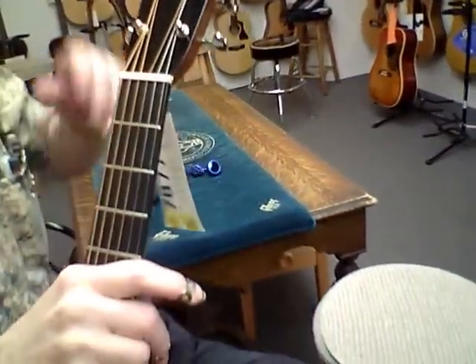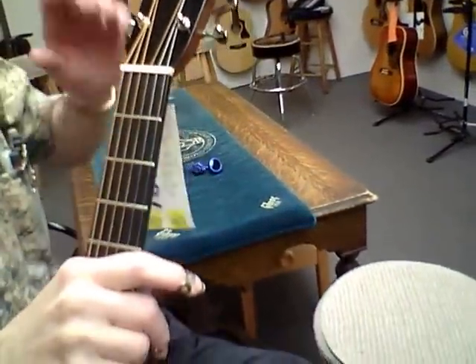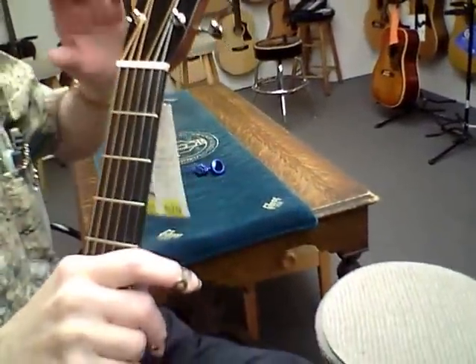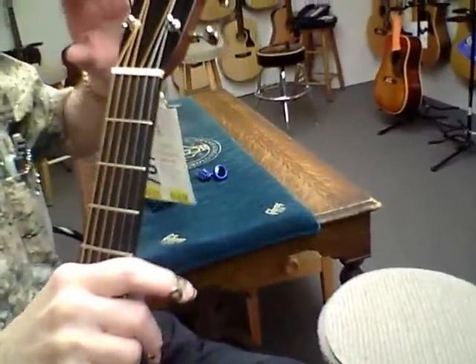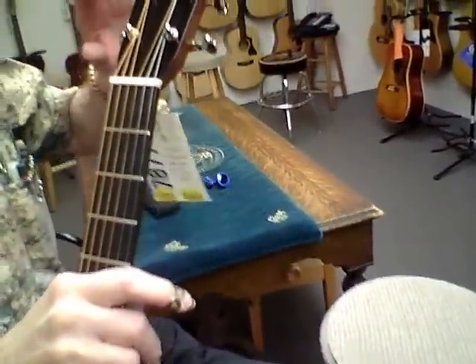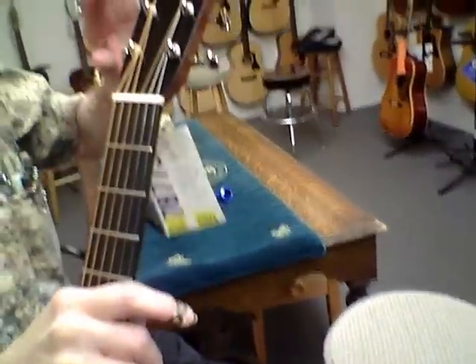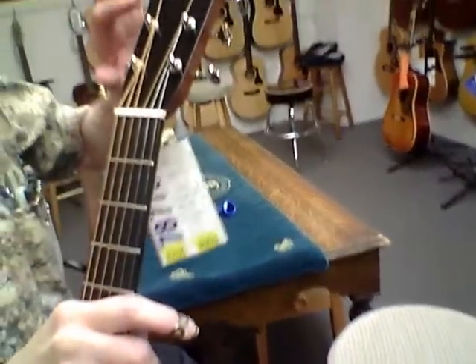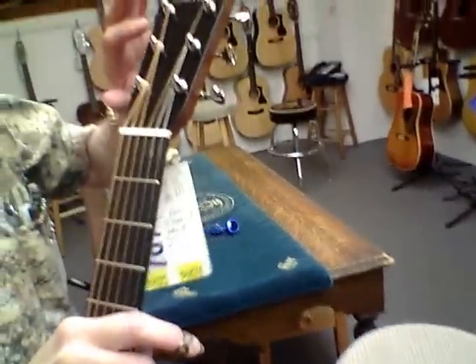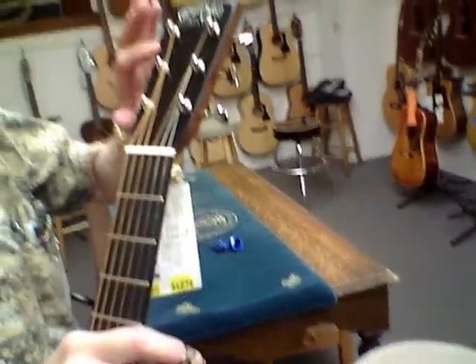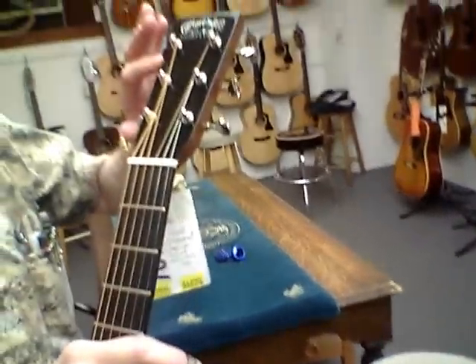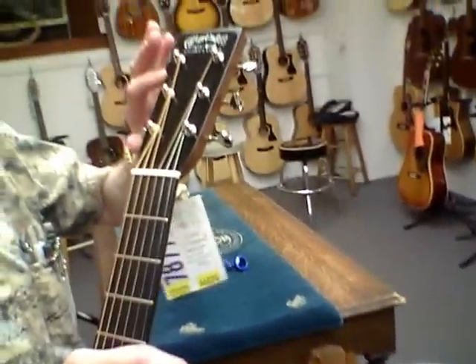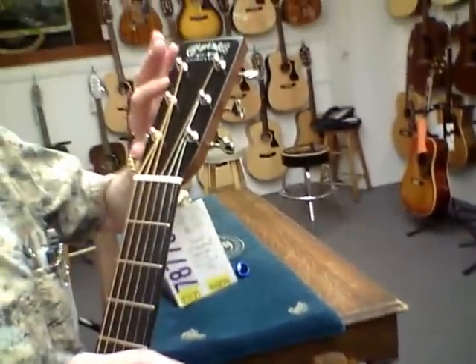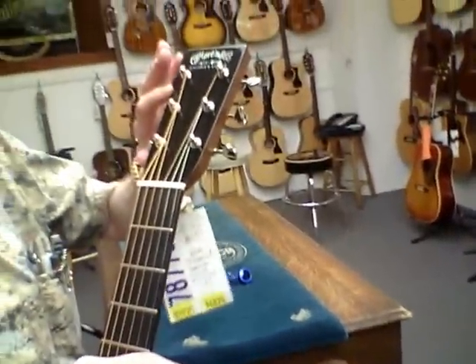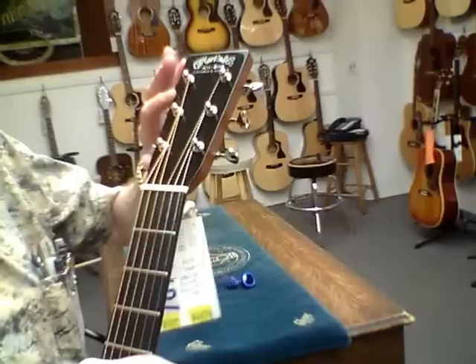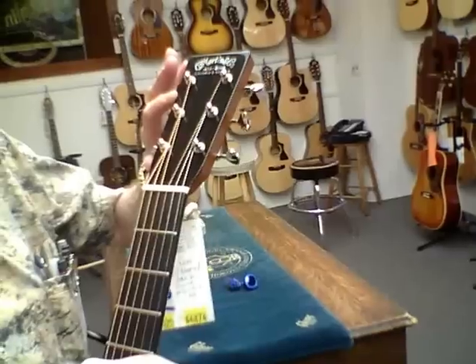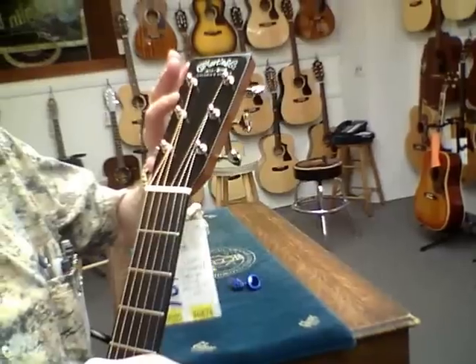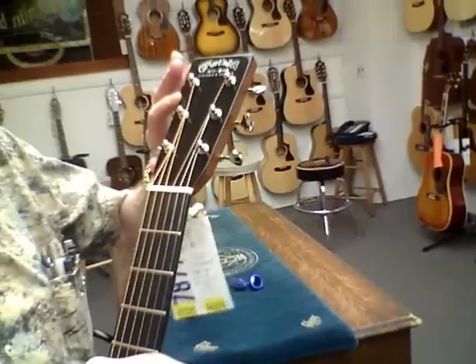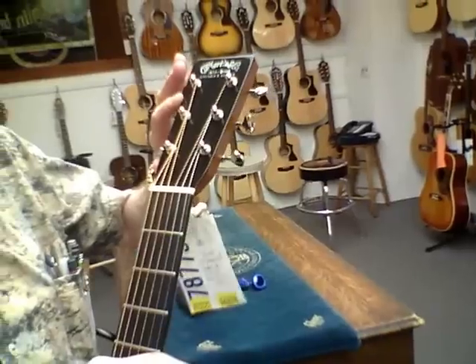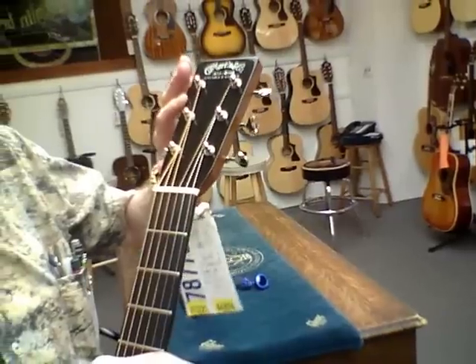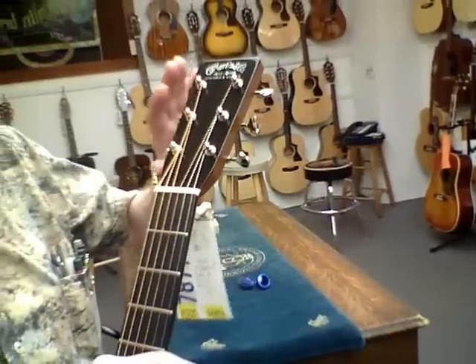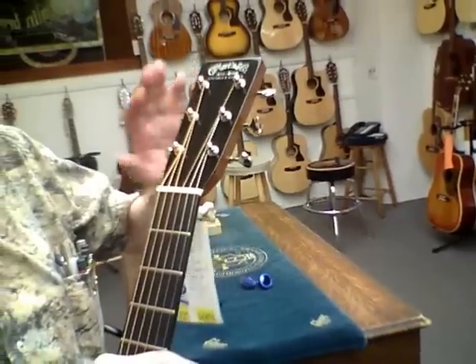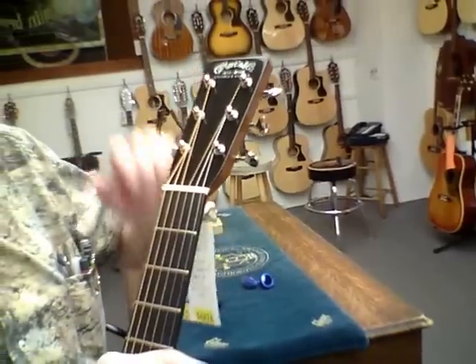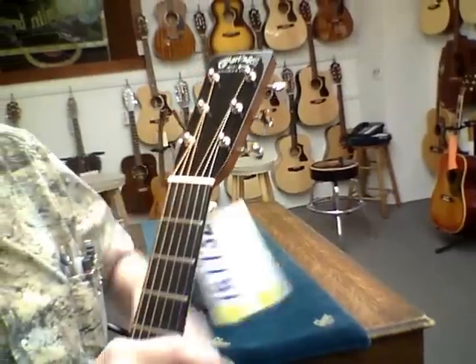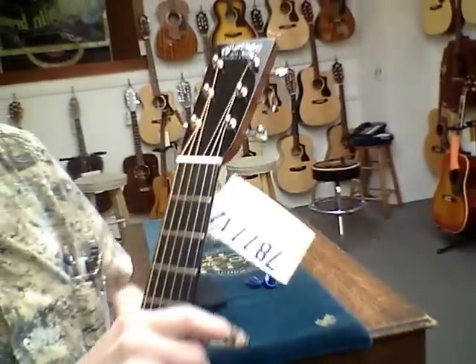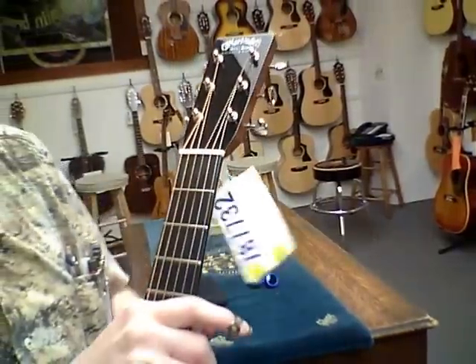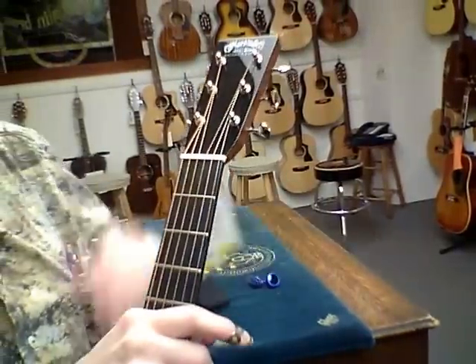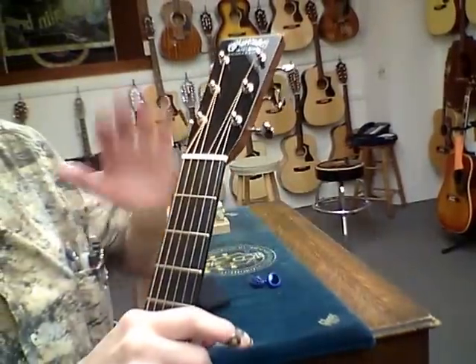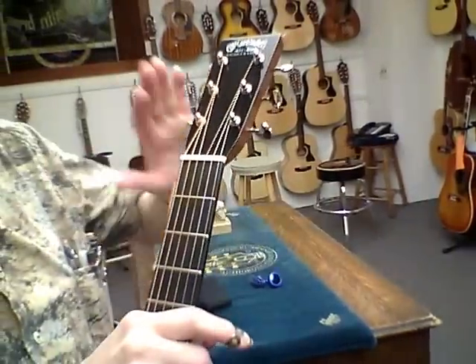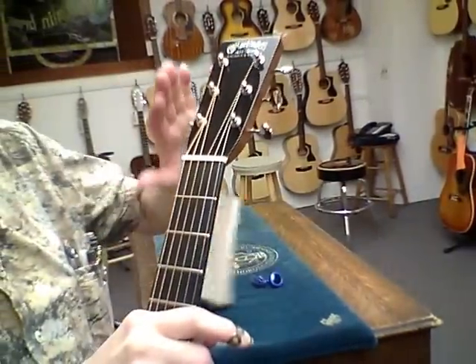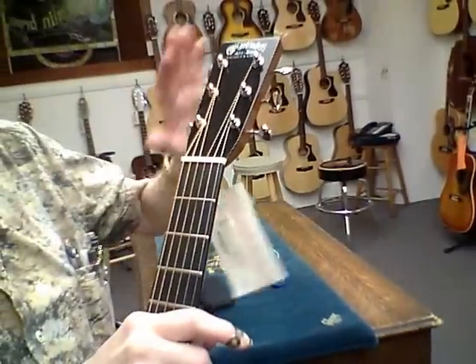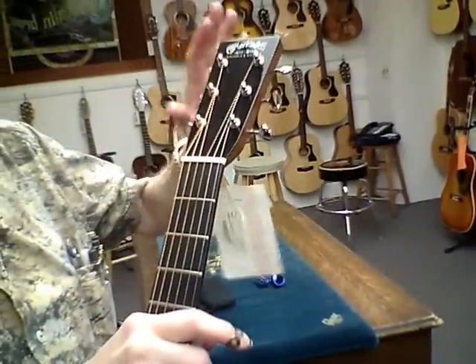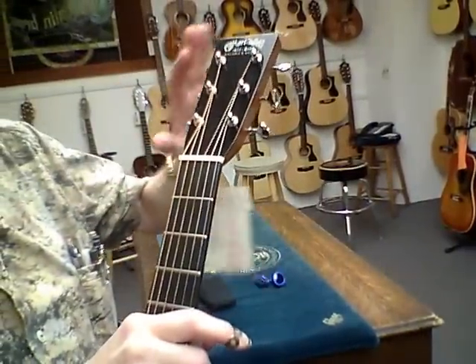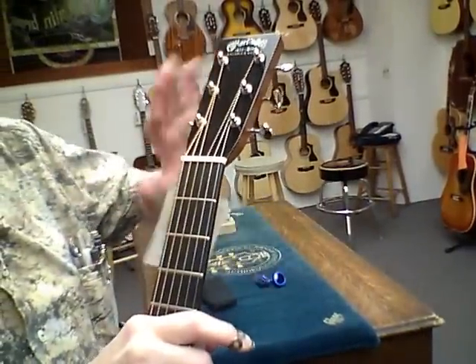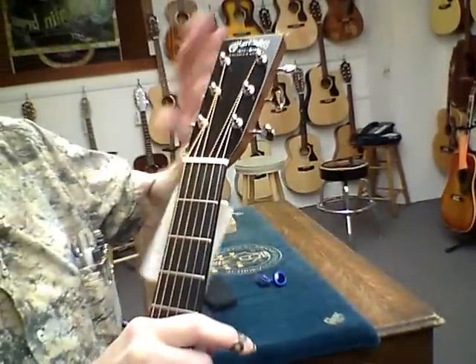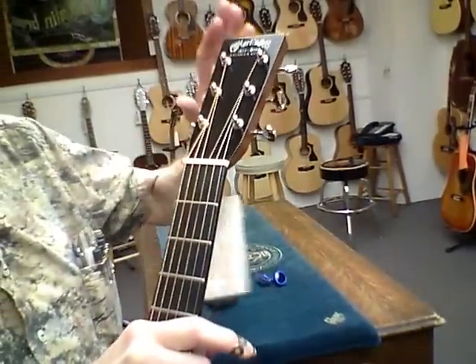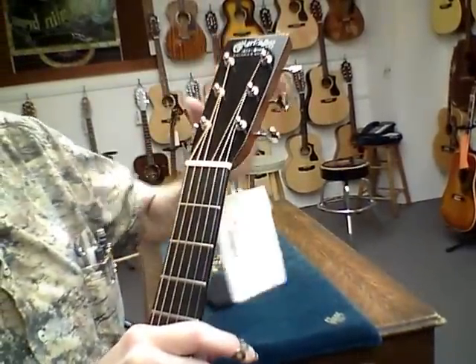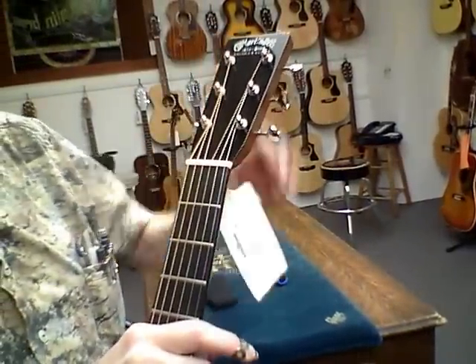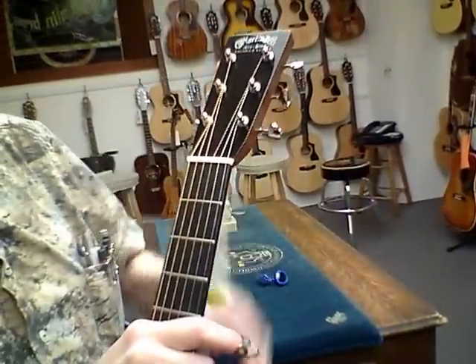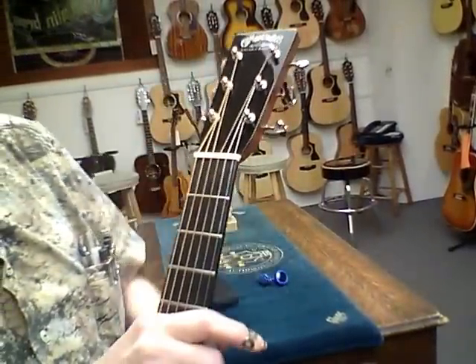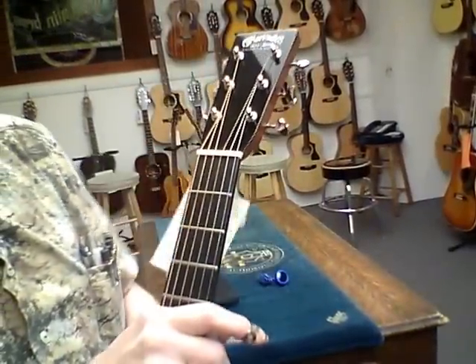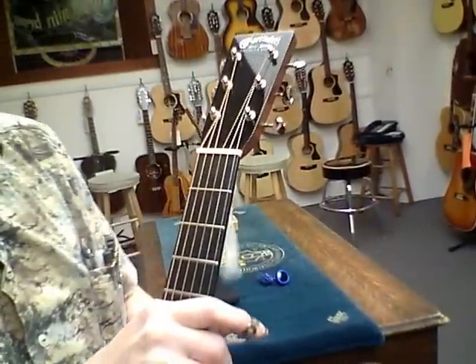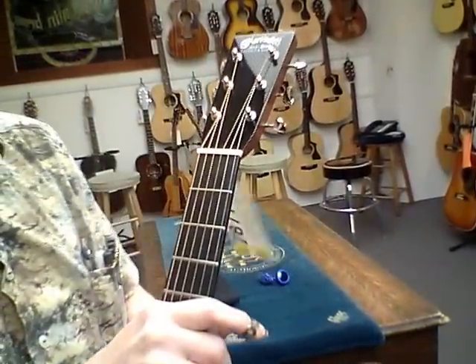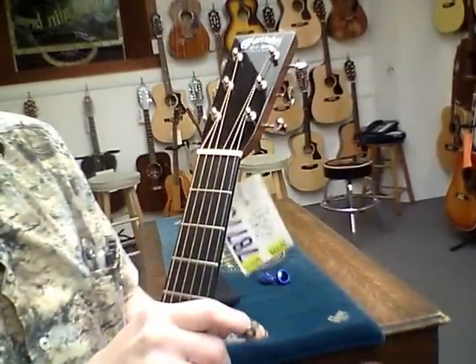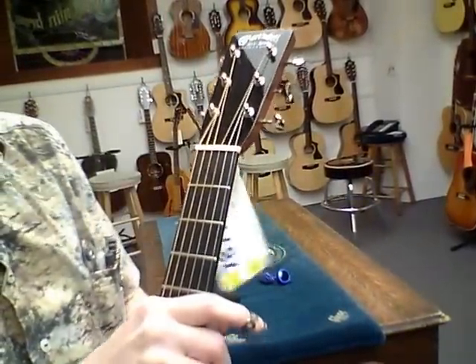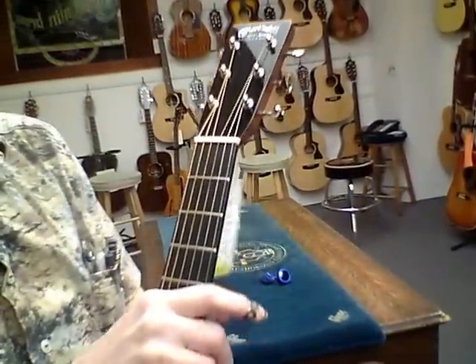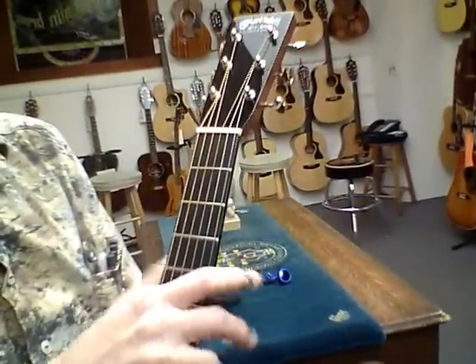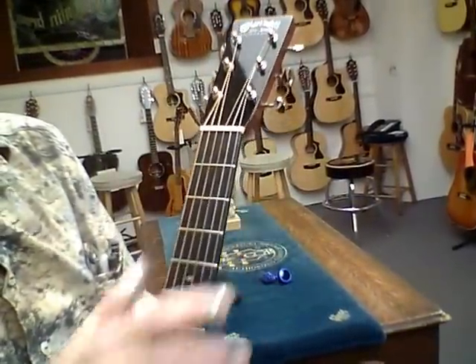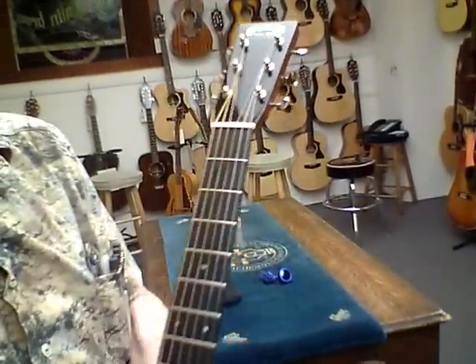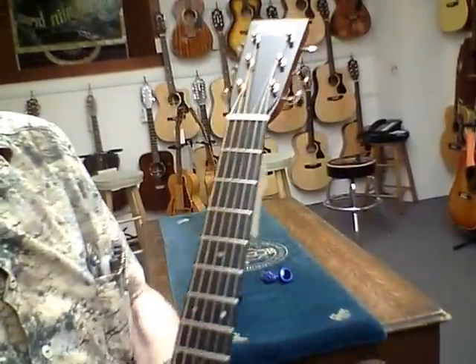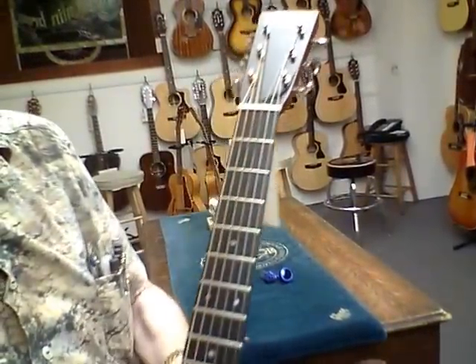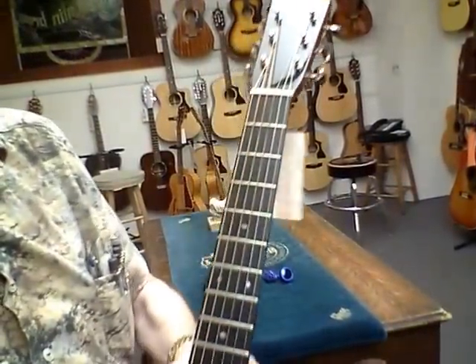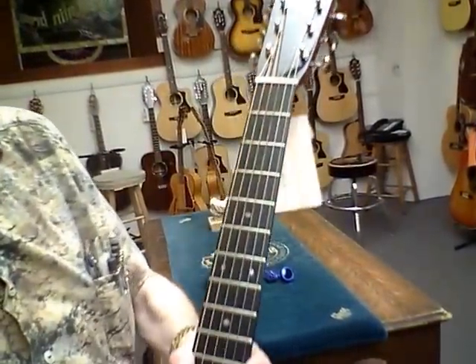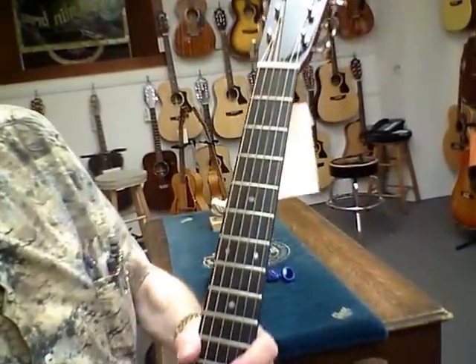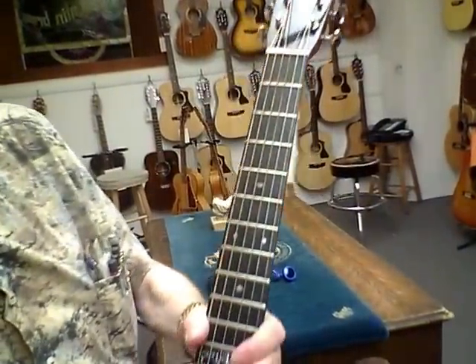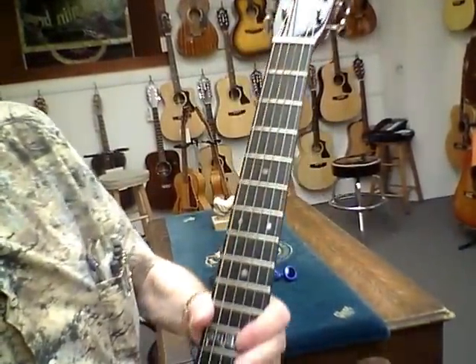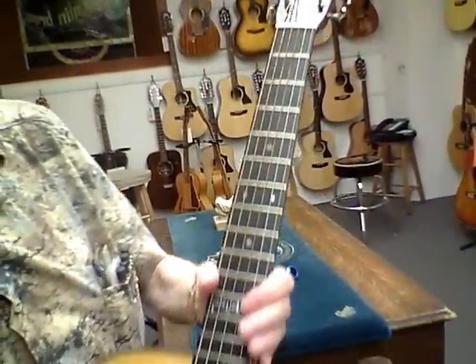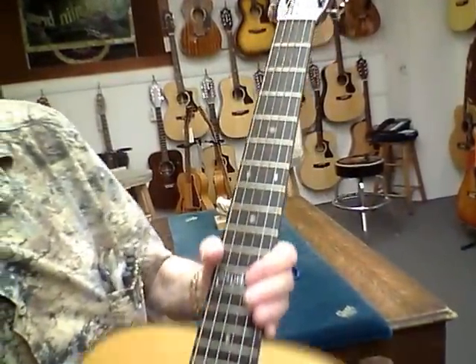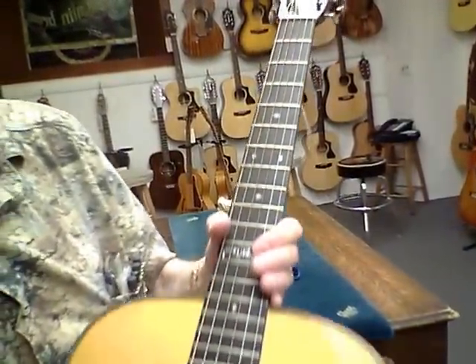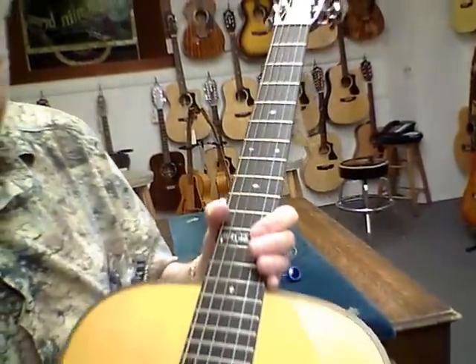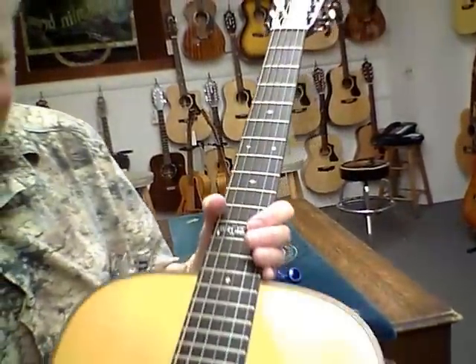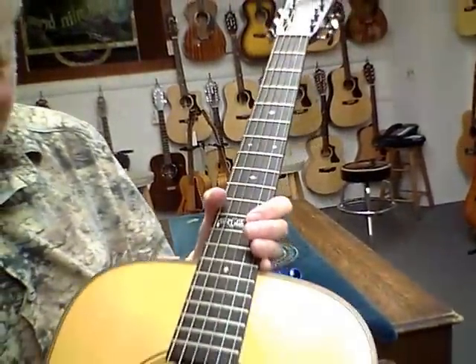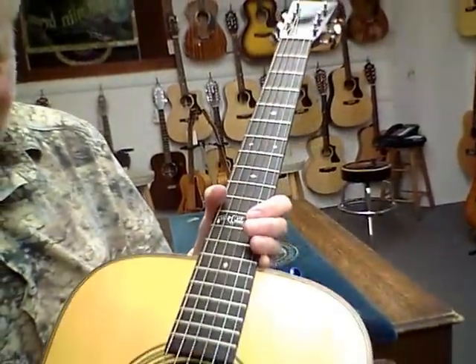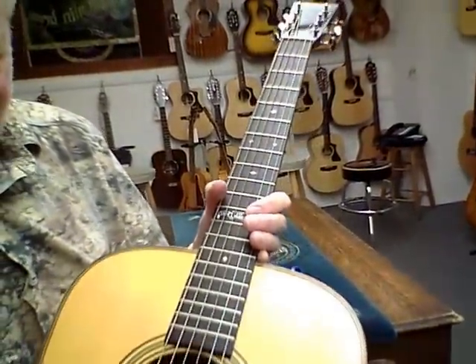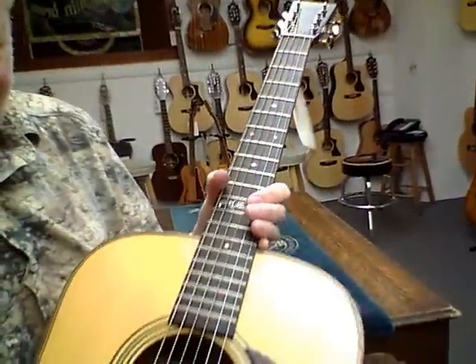The headstock also features an ebony, polished ebony overlay, which we love. You put a black polished overlay on the headstock and it really shines, it really glistens.